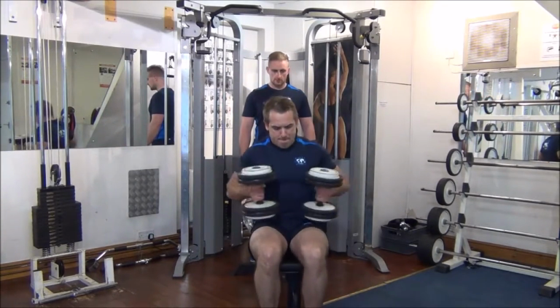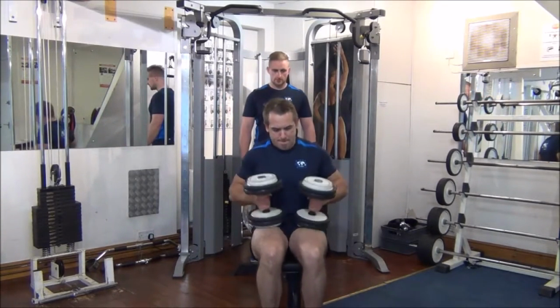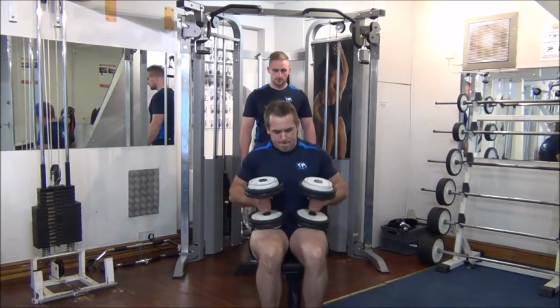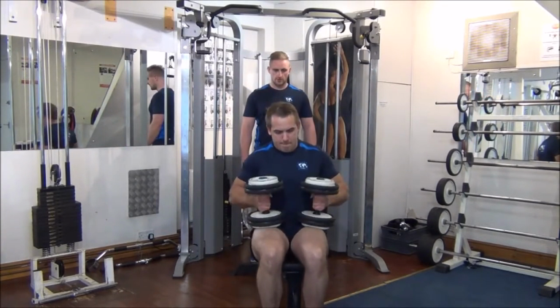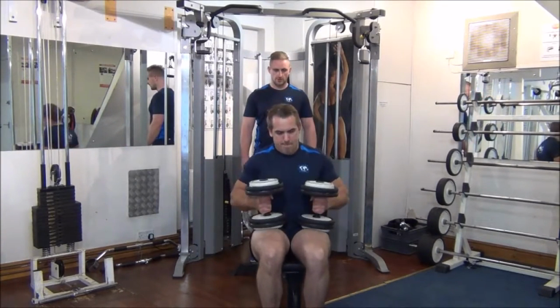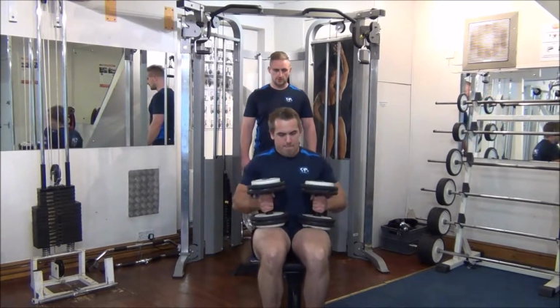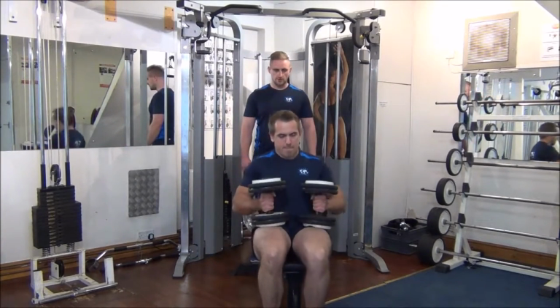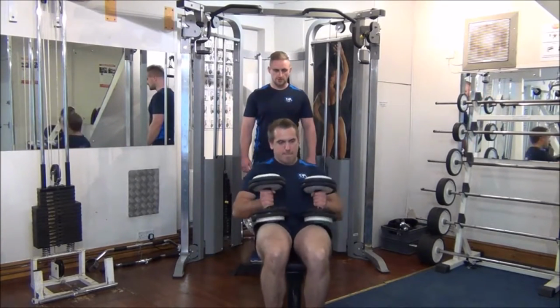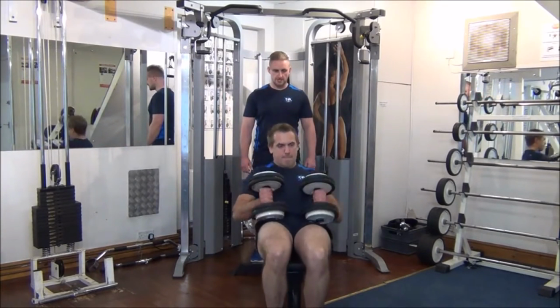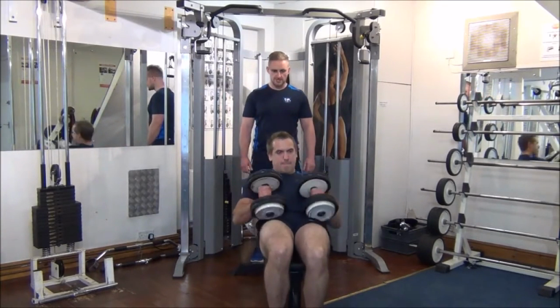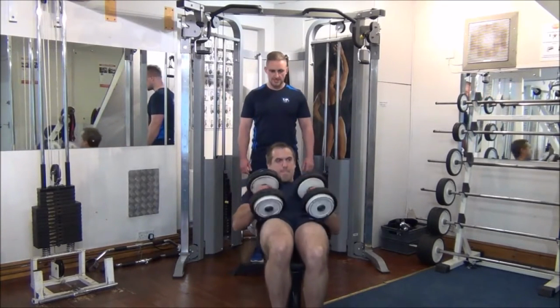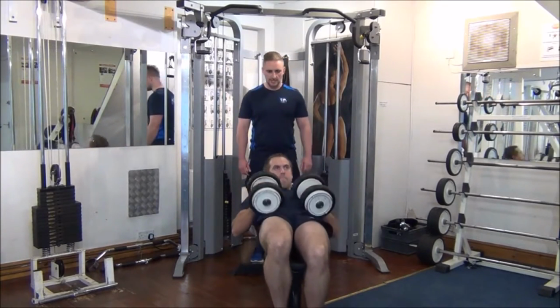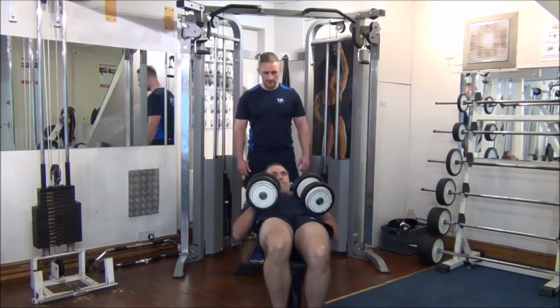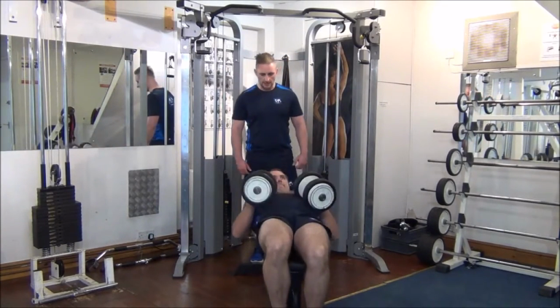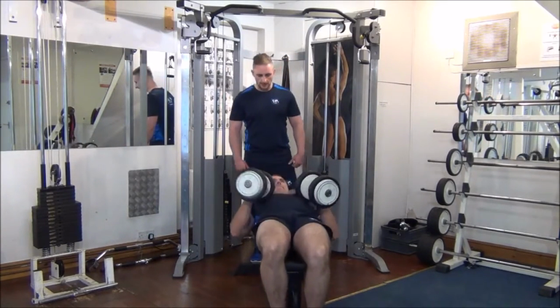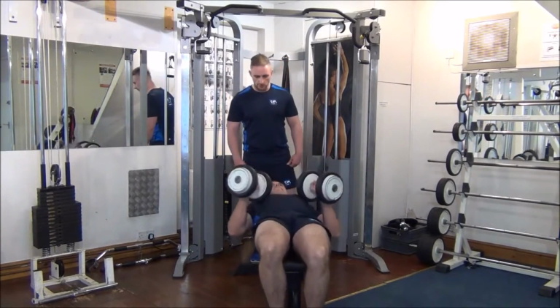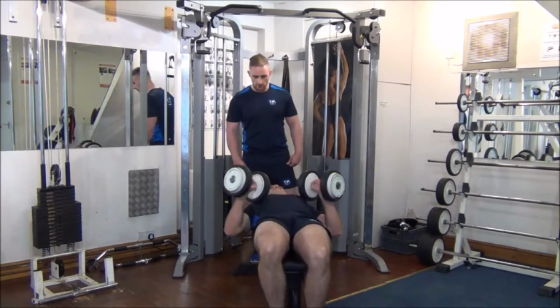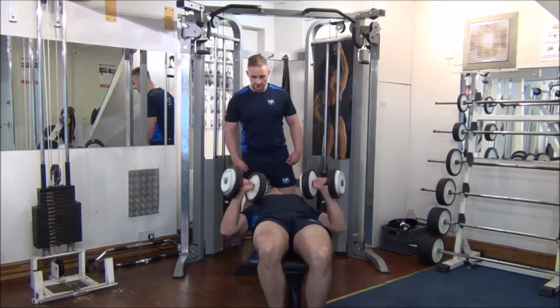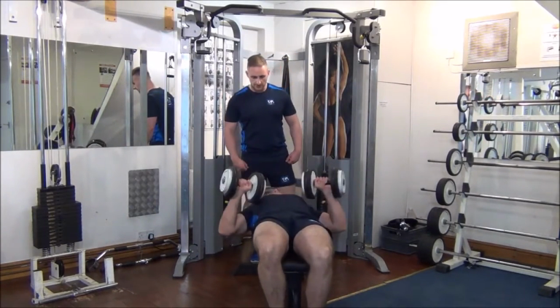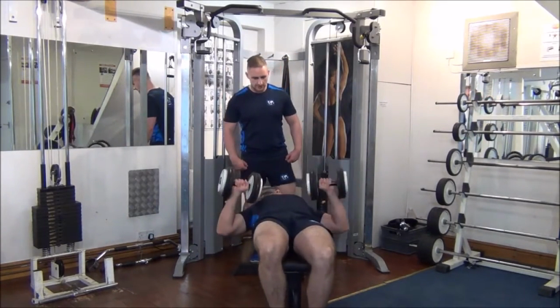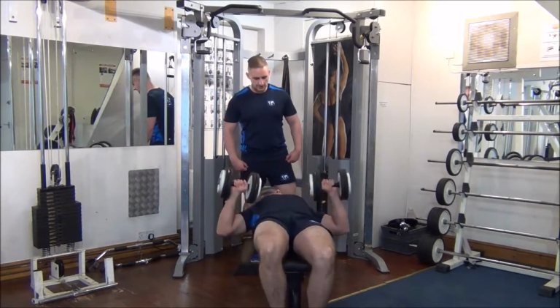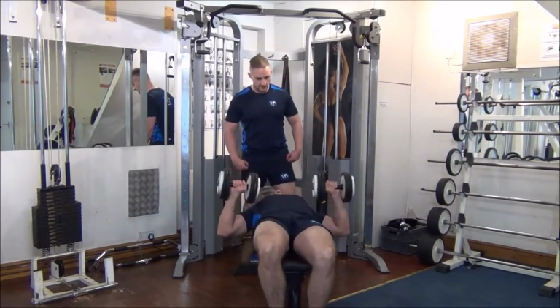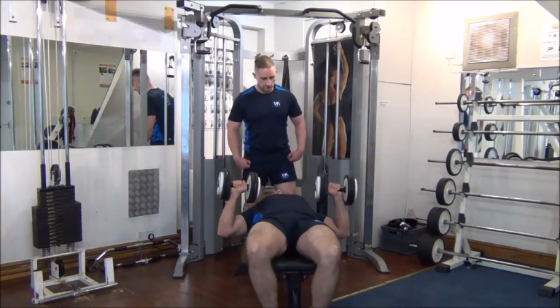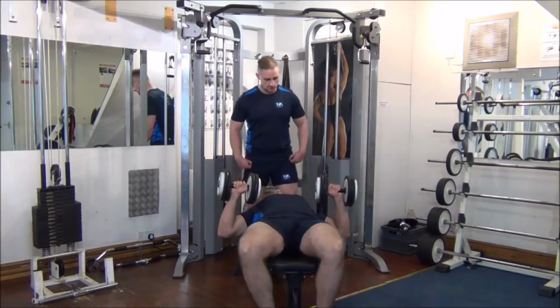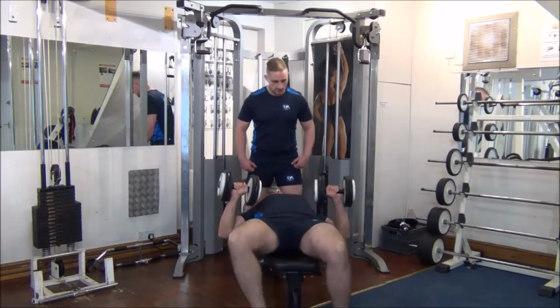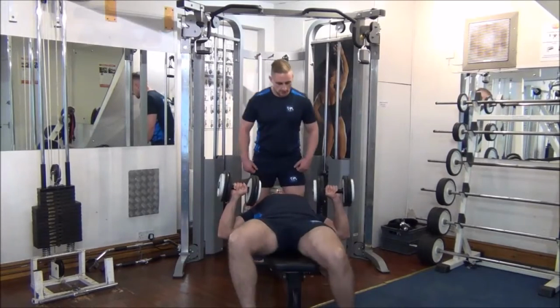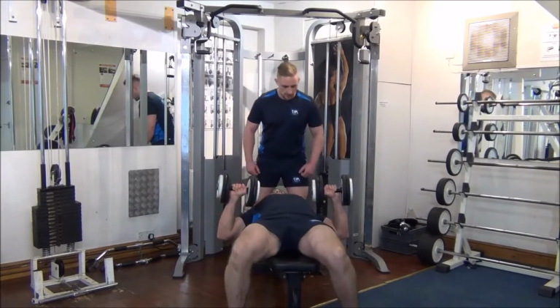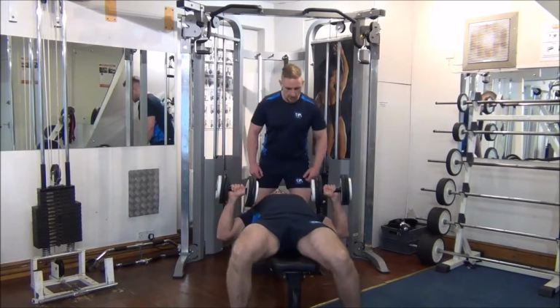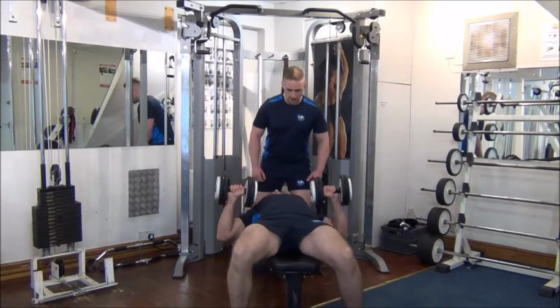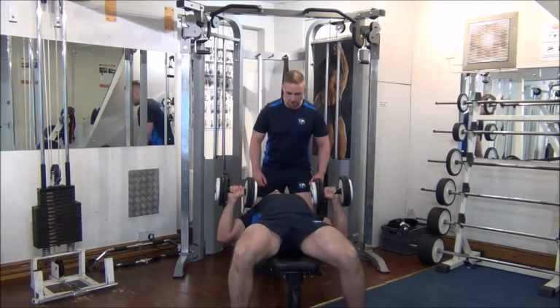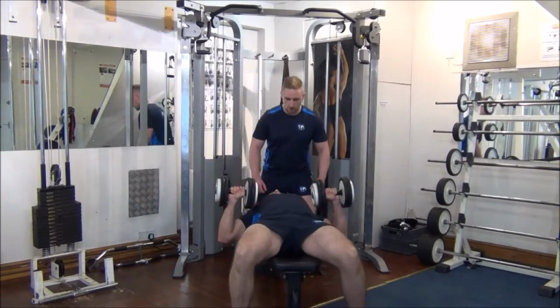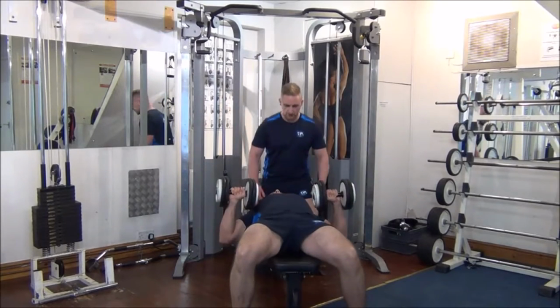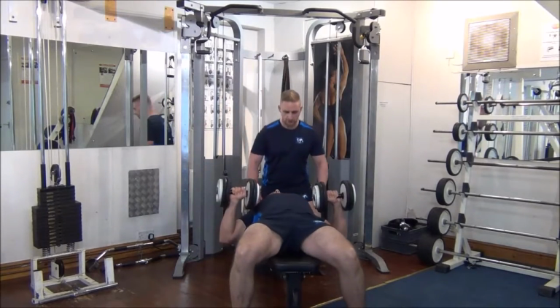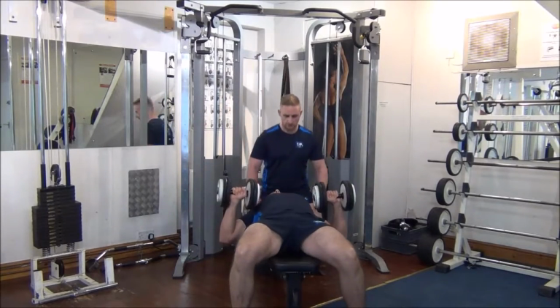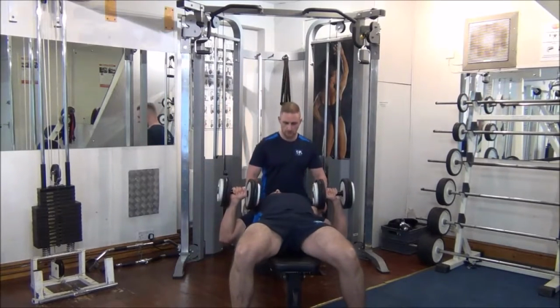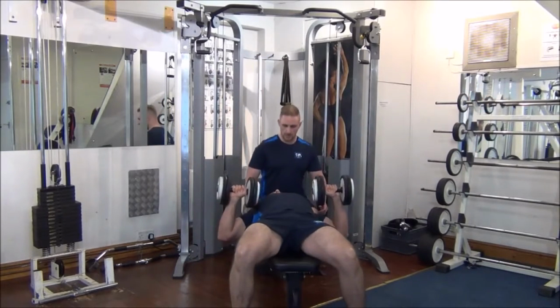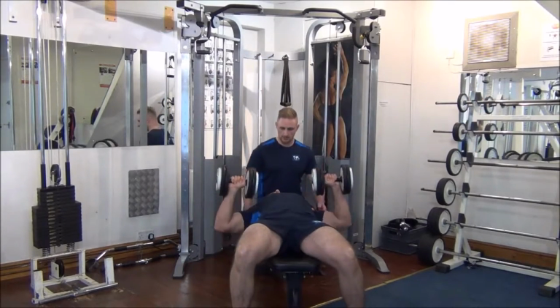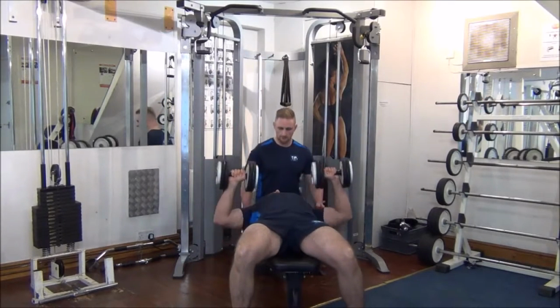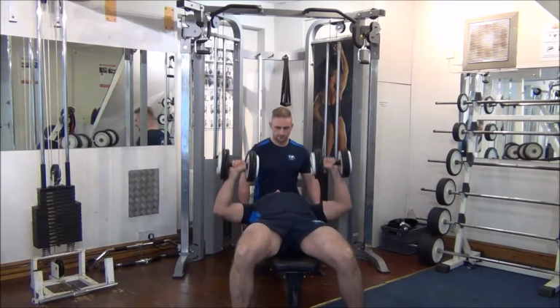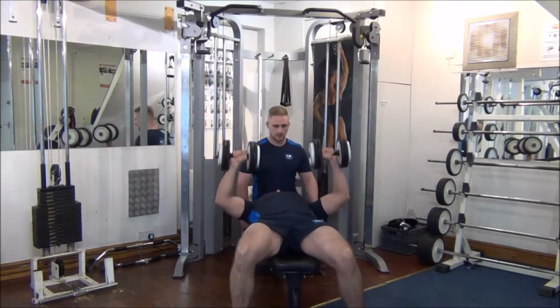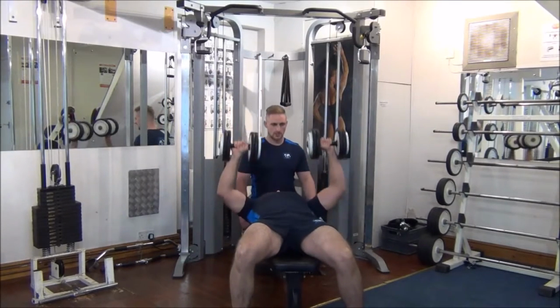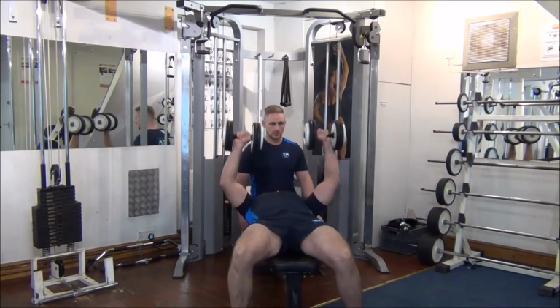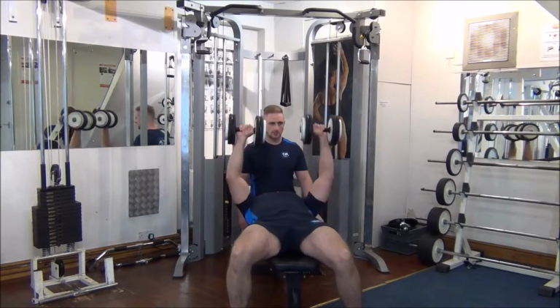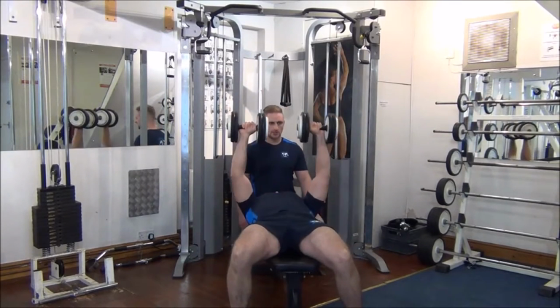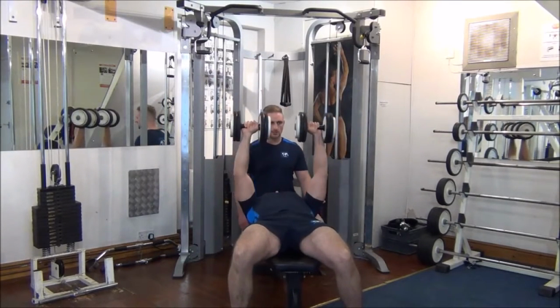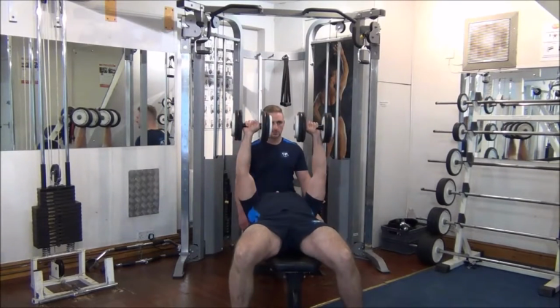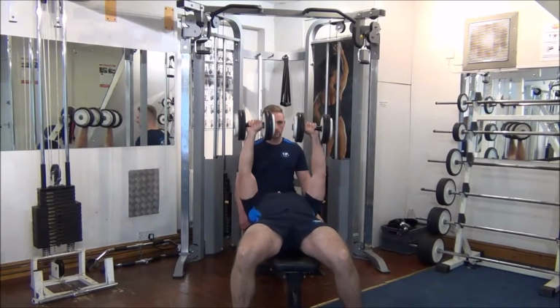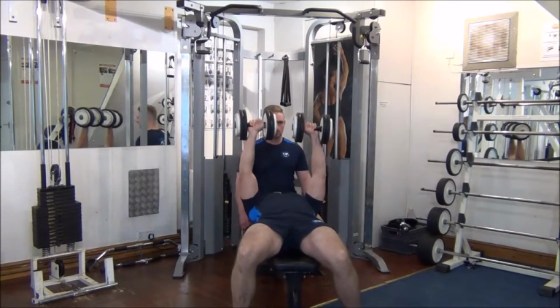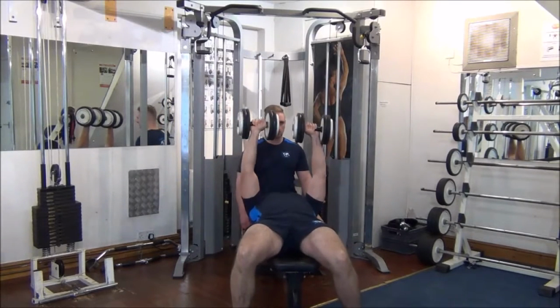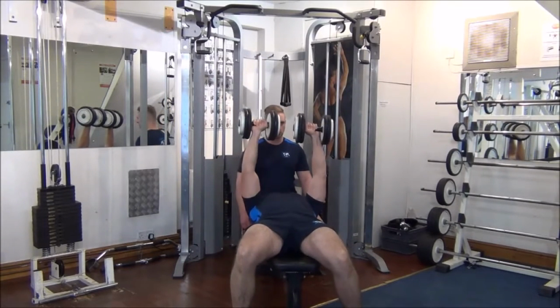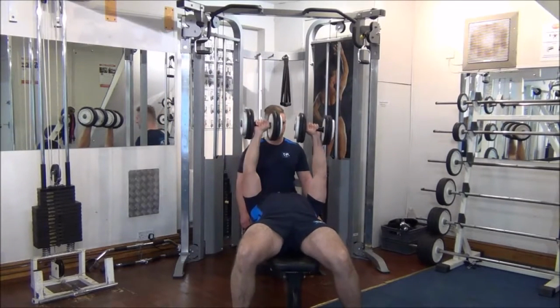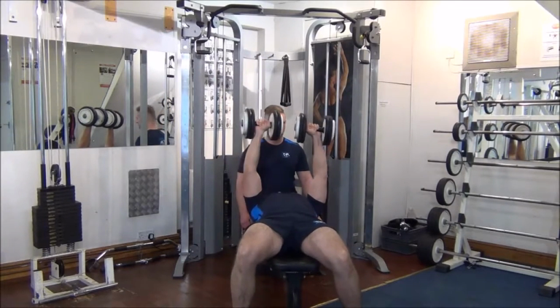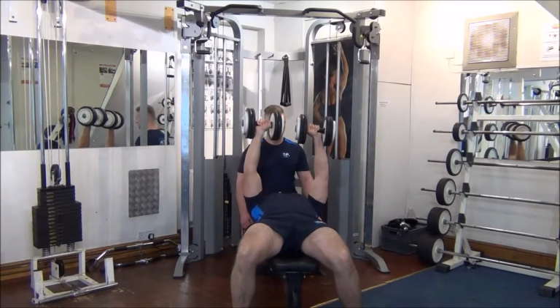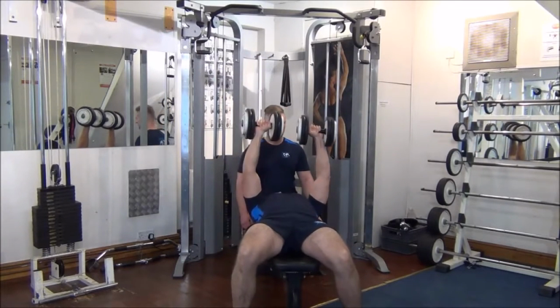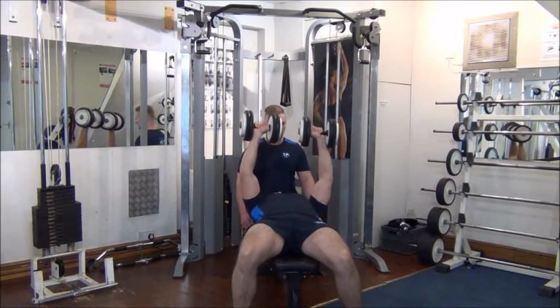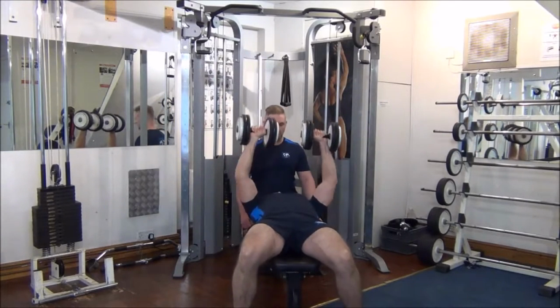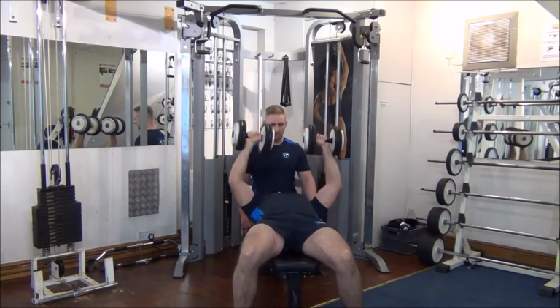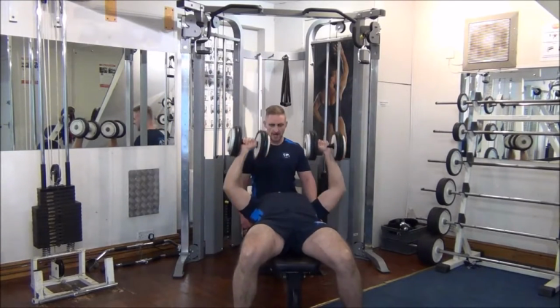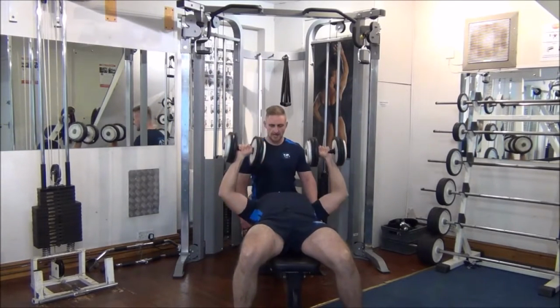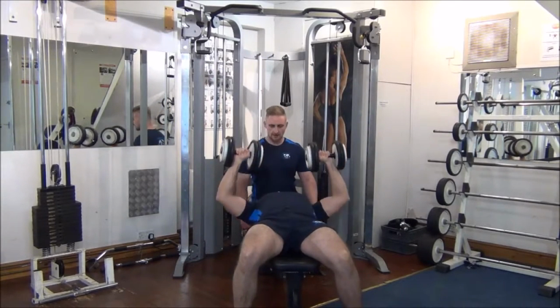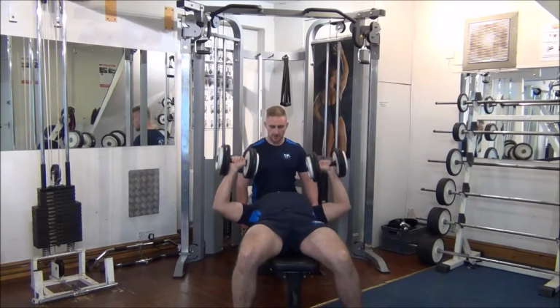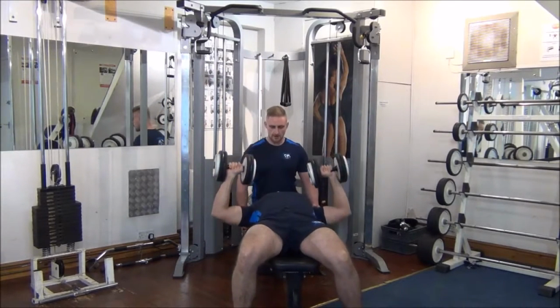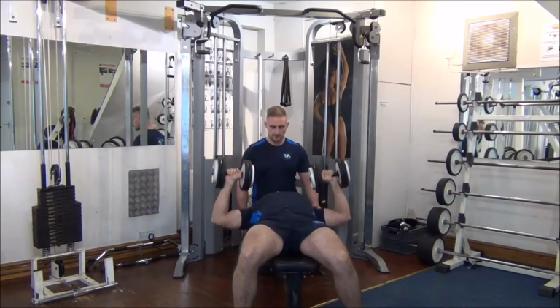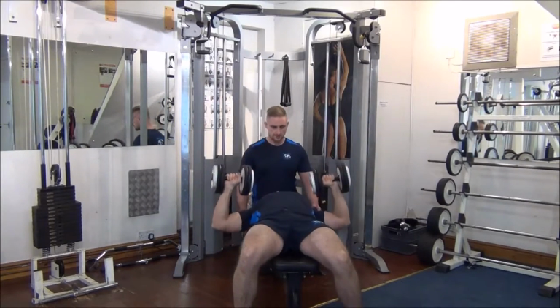When you use this technique, you're always going to need to use a spotter as well. So we're going to start off aiming for eight reps.